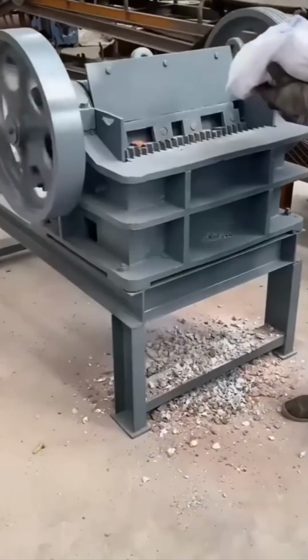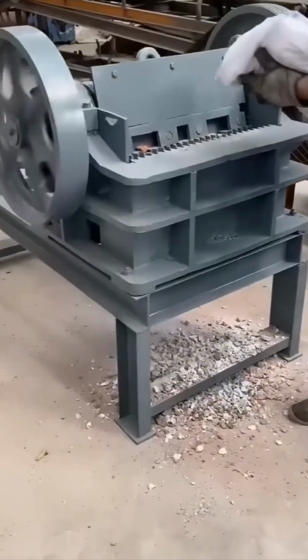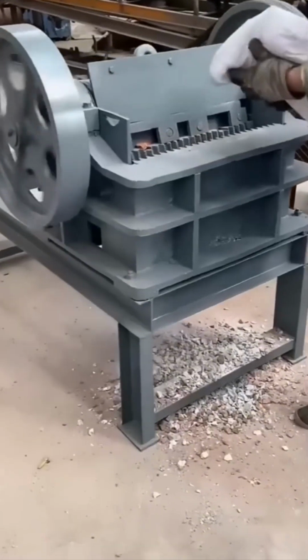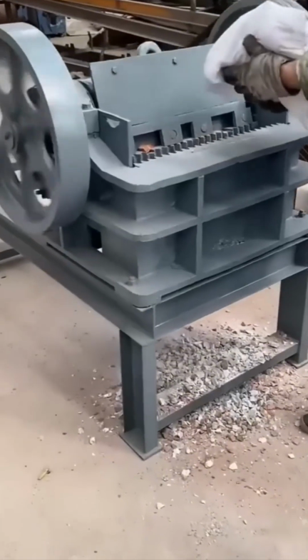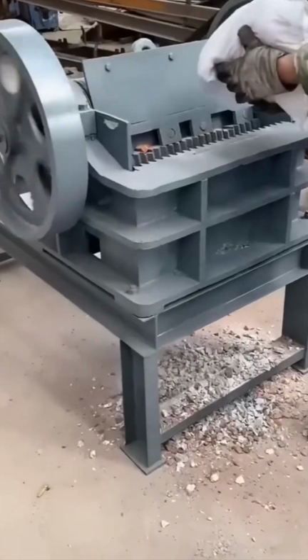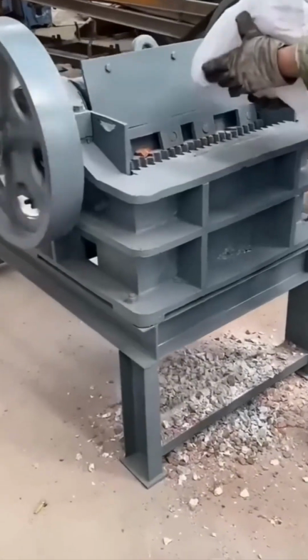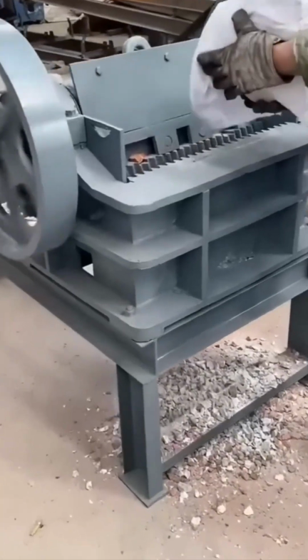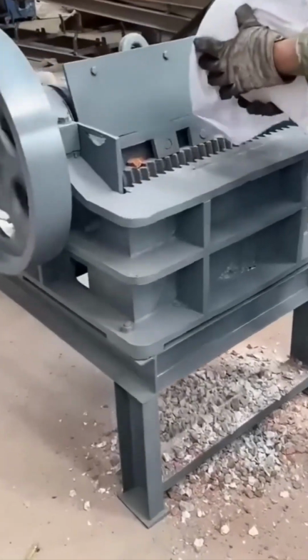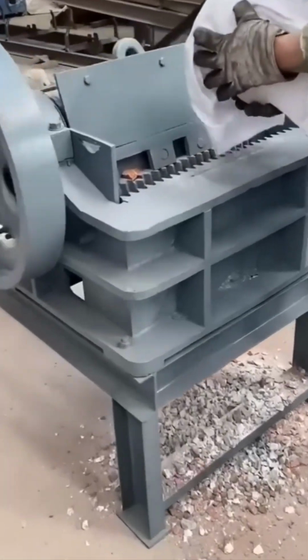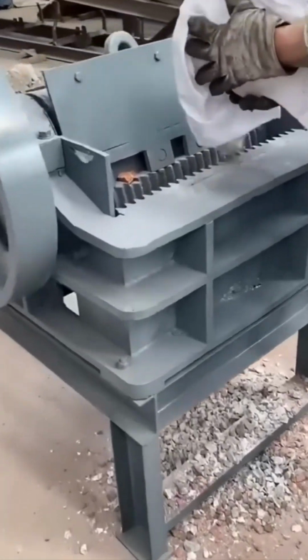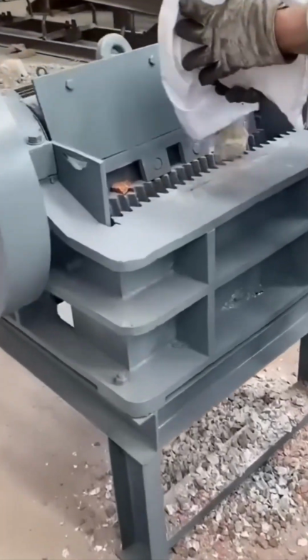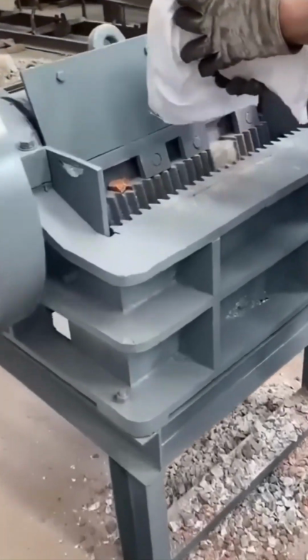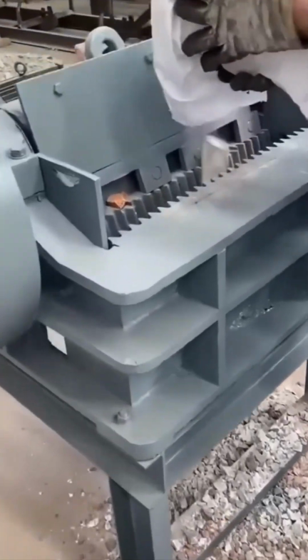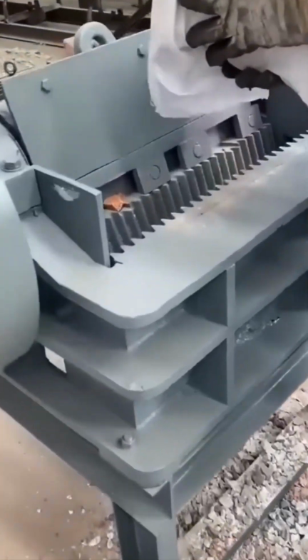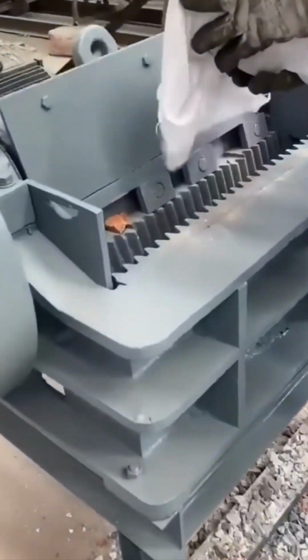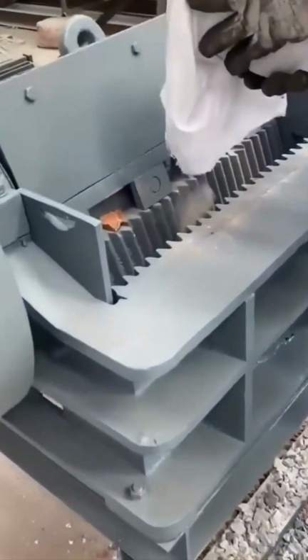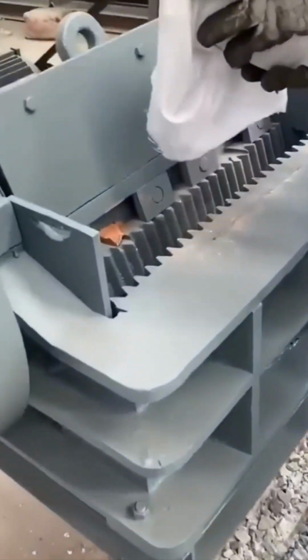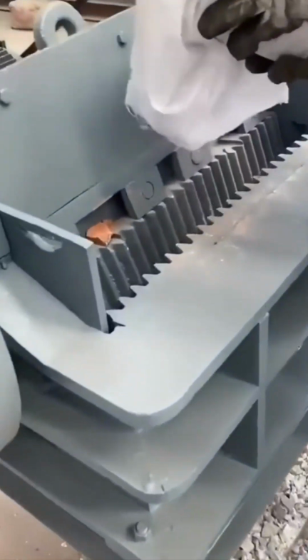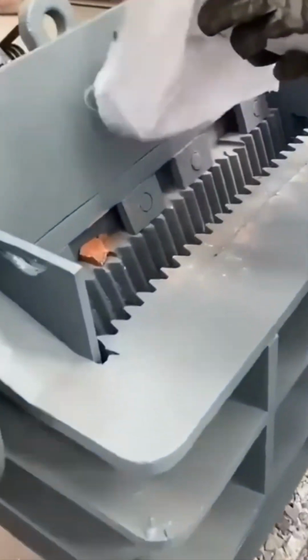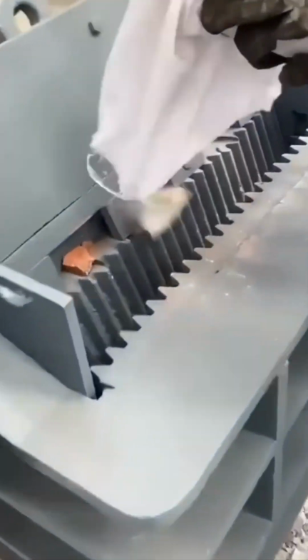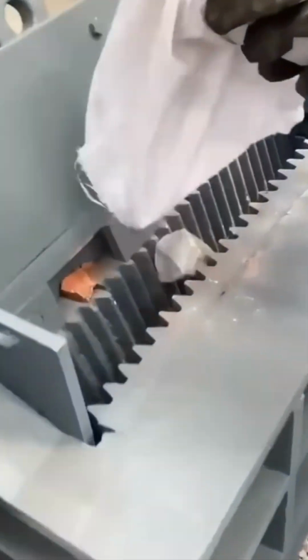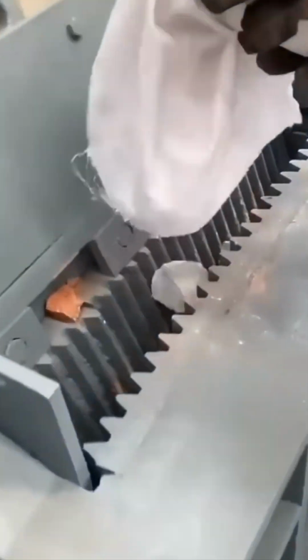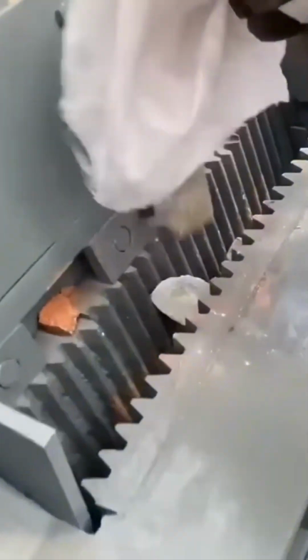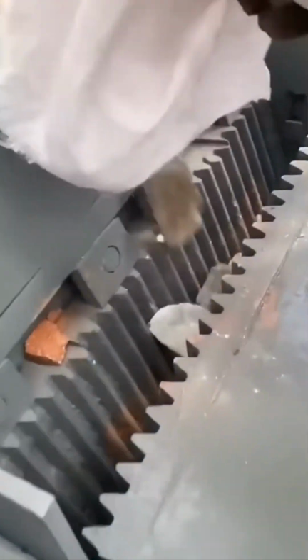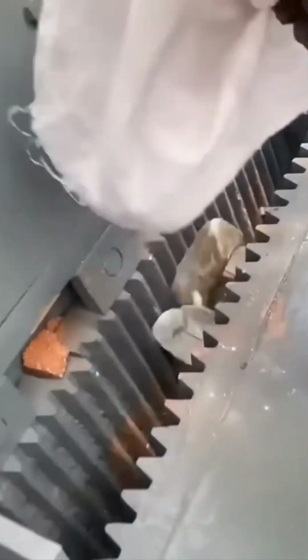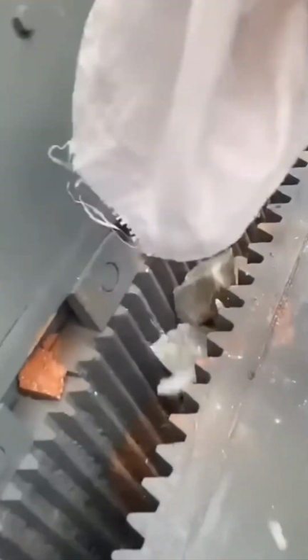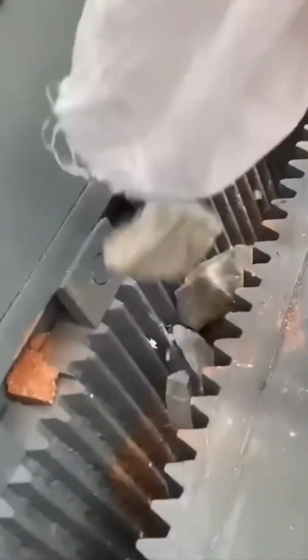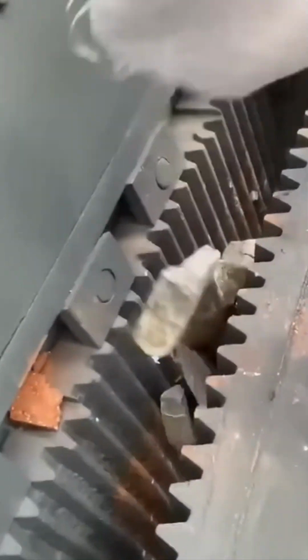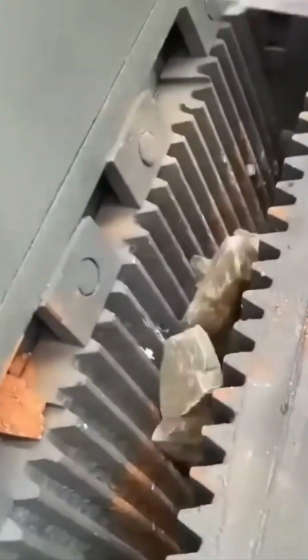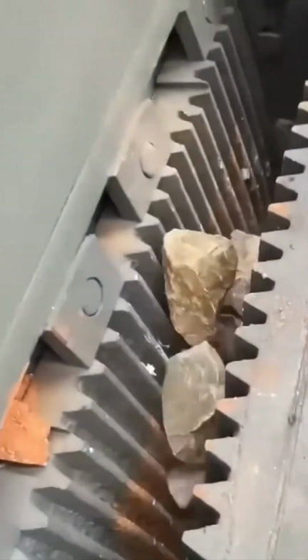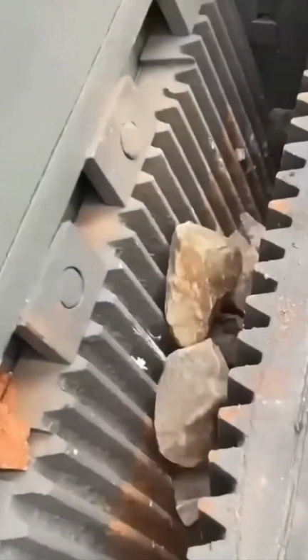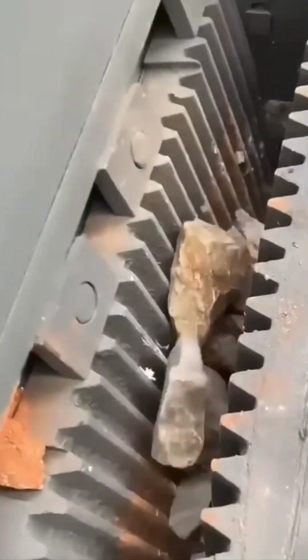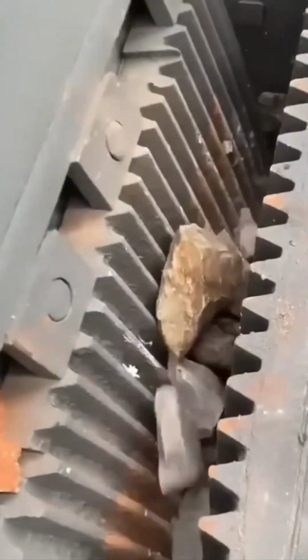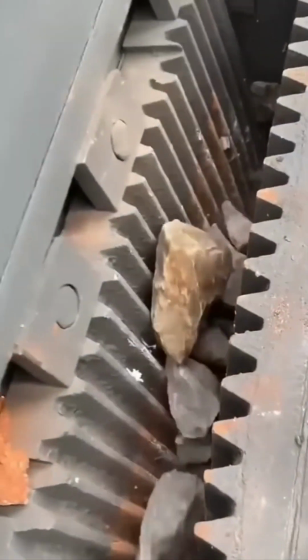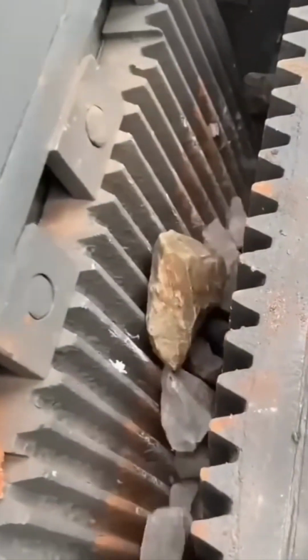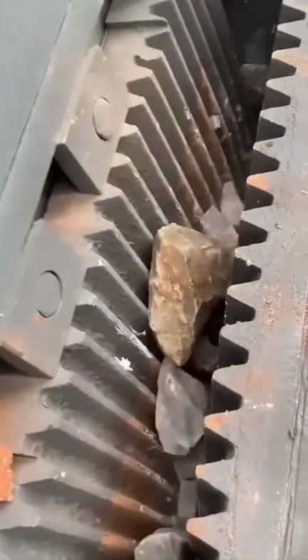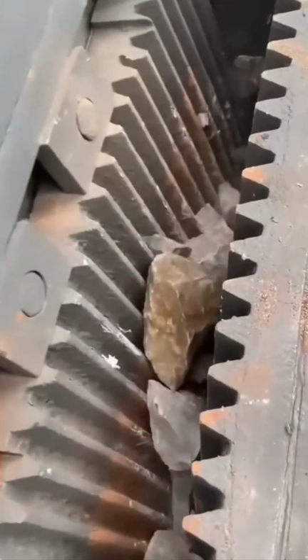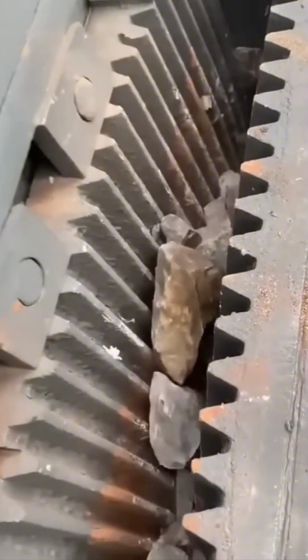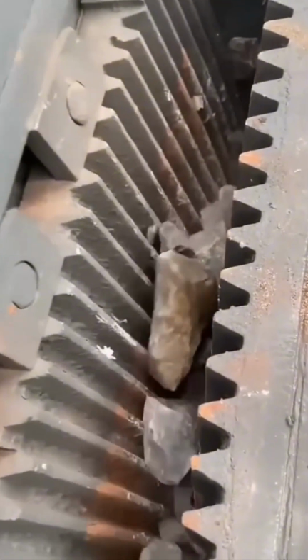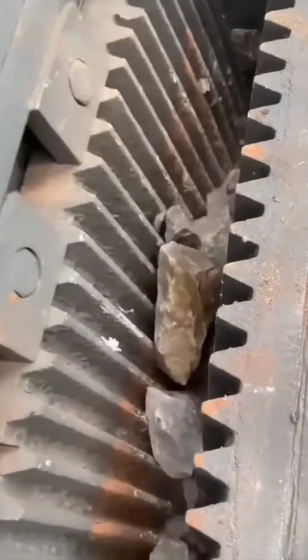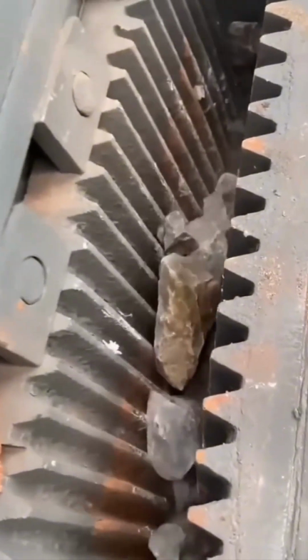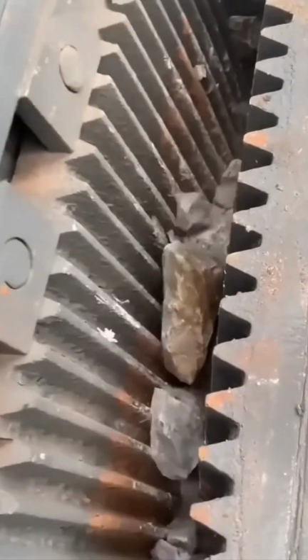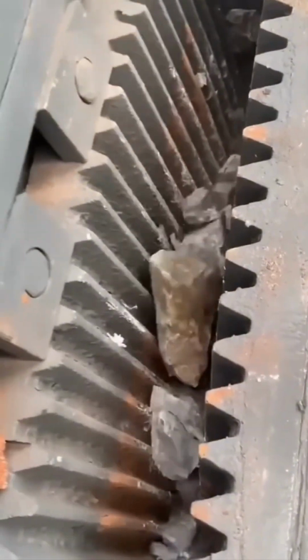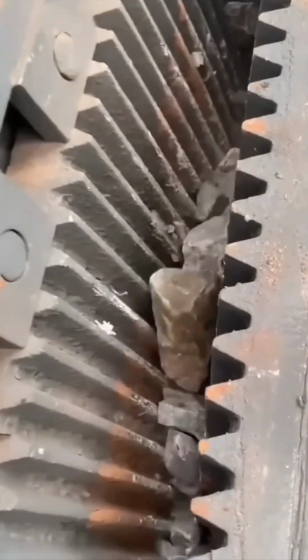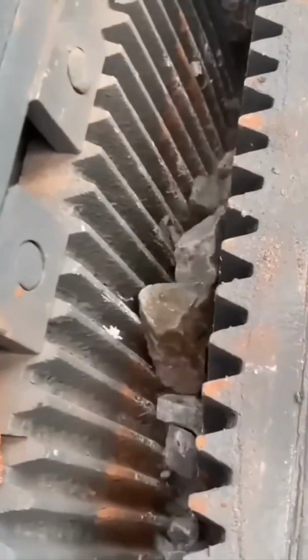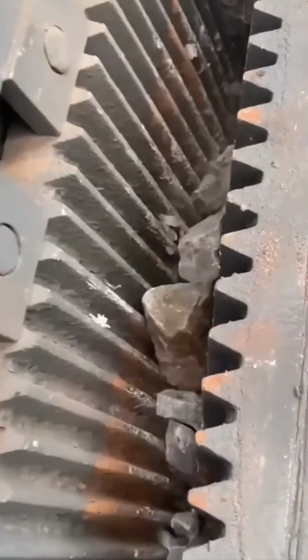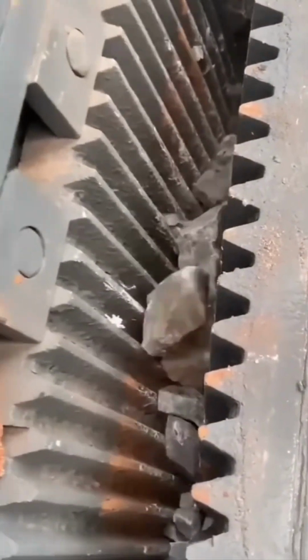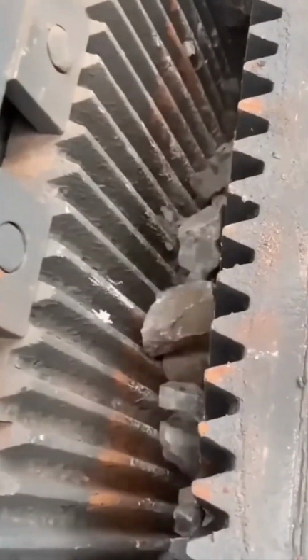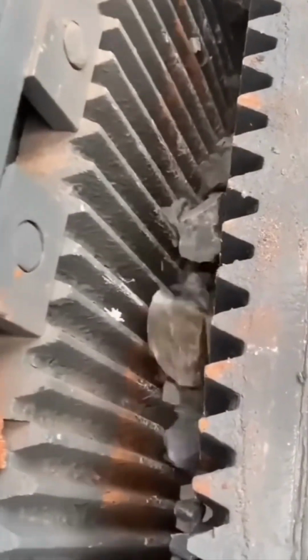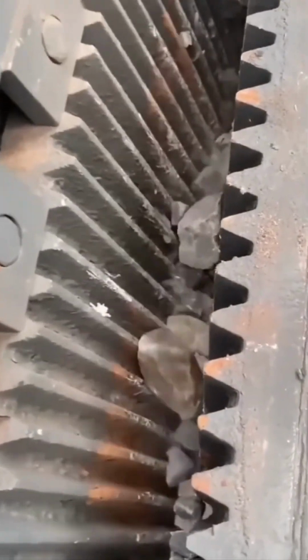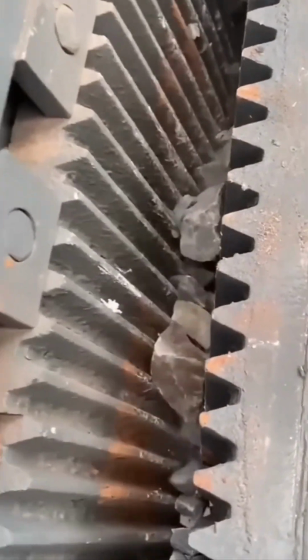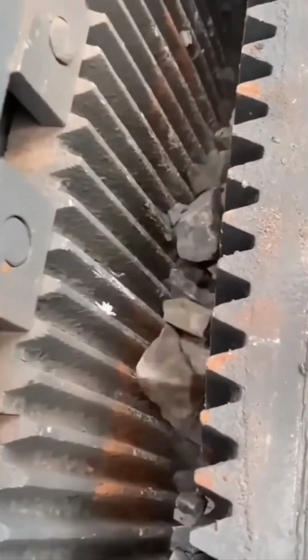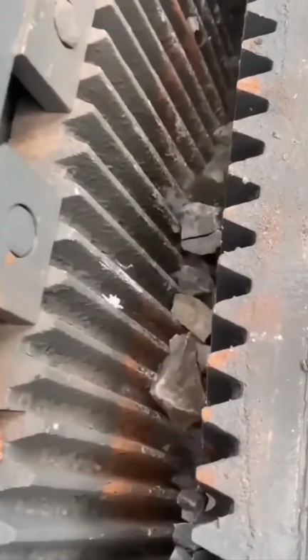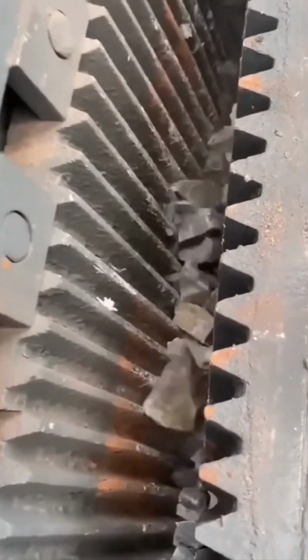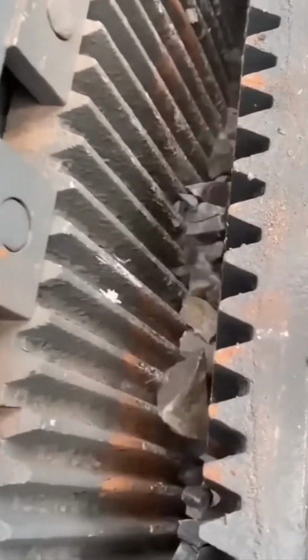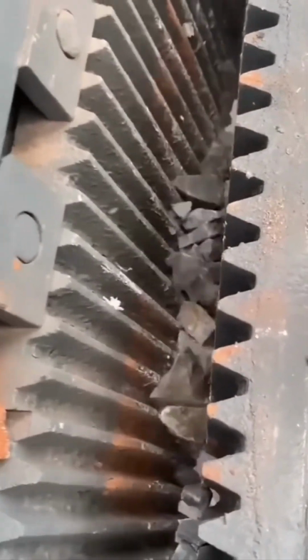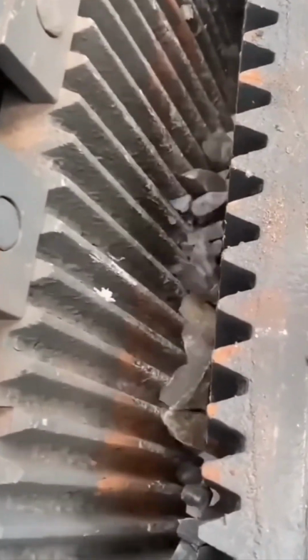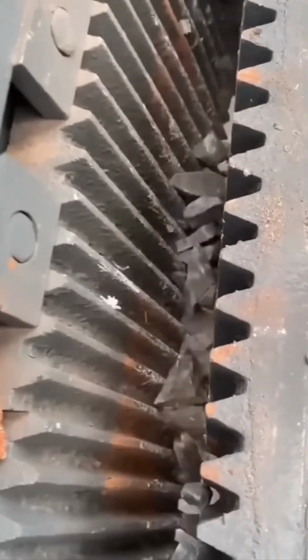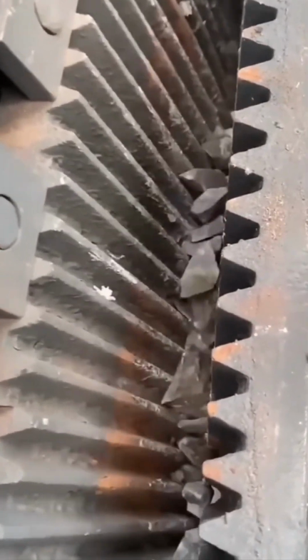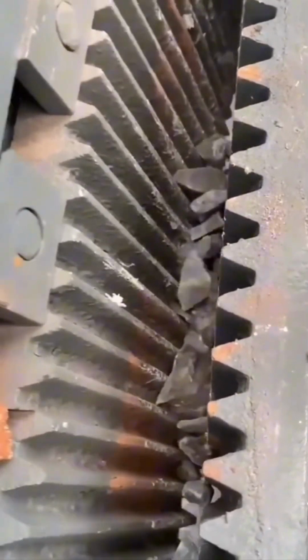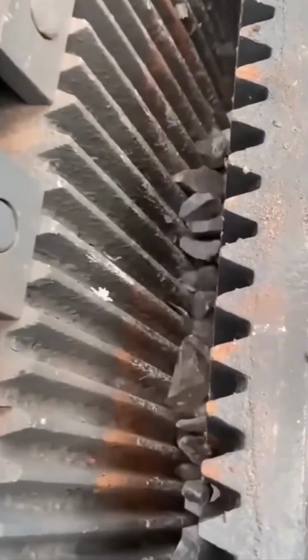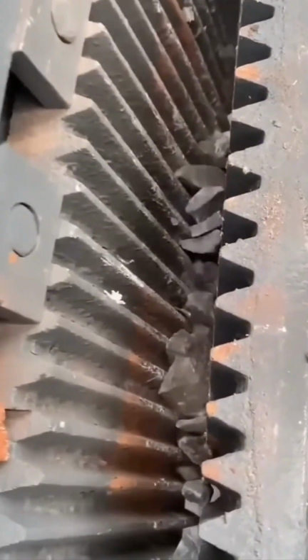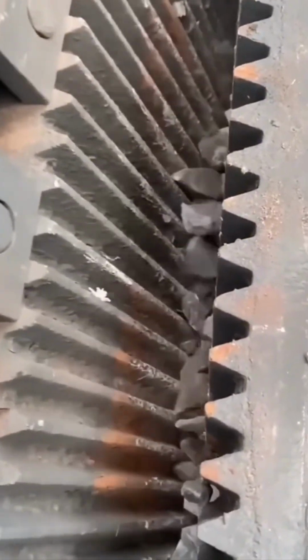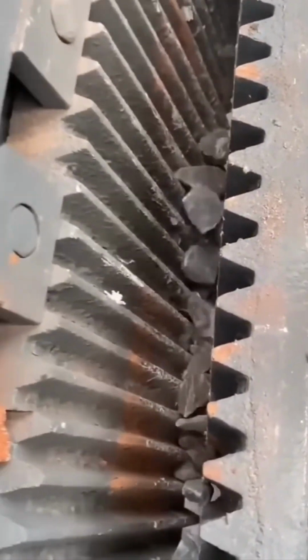A rock crusher pulverizes boulders like they're stale crackers. The sound alone could wake a sleeping volcano.